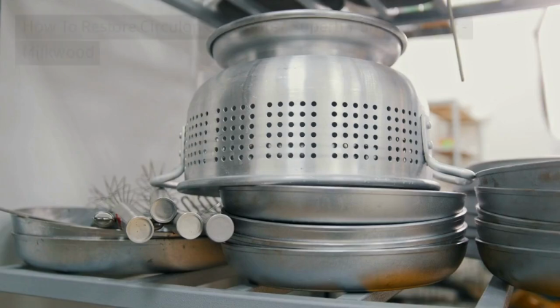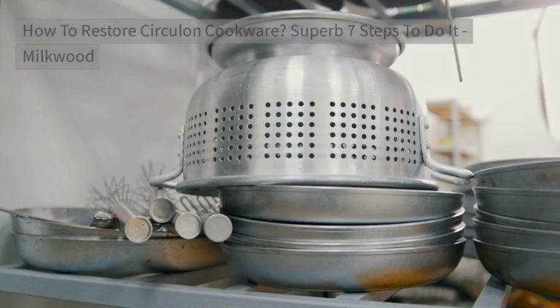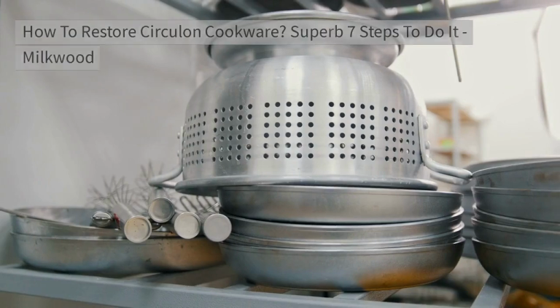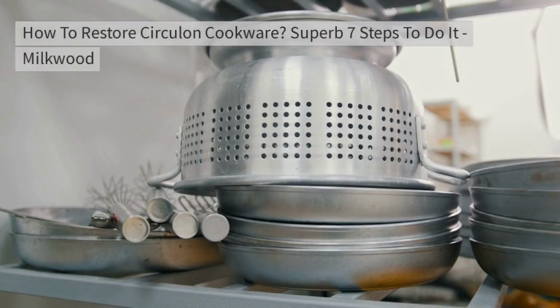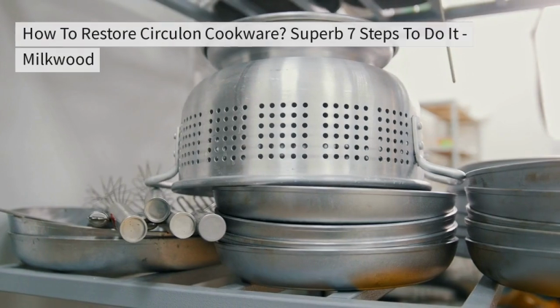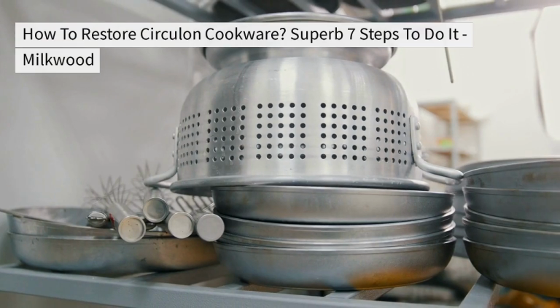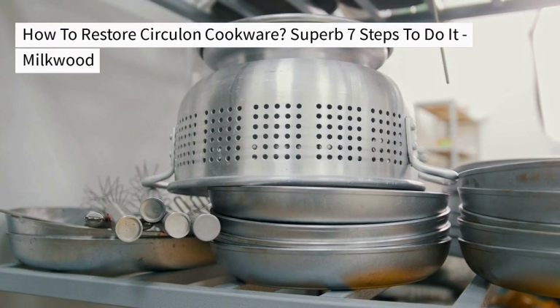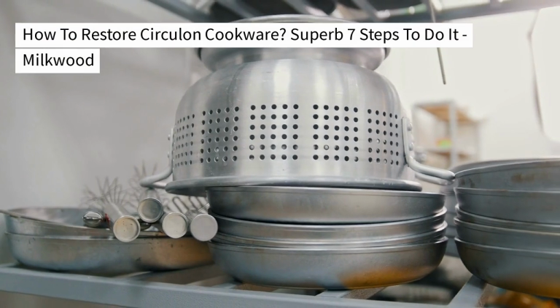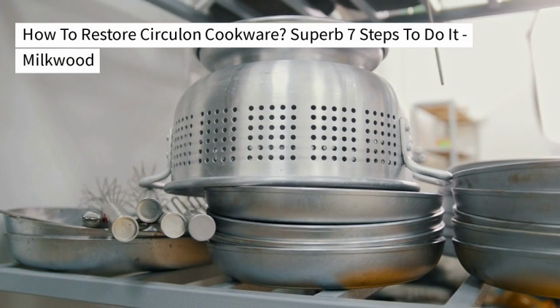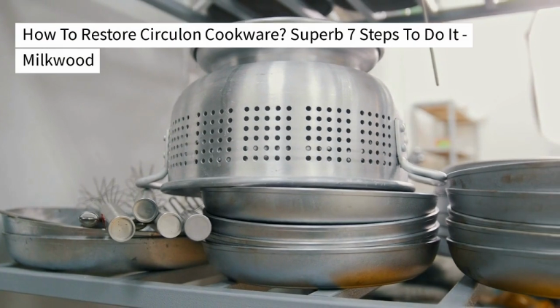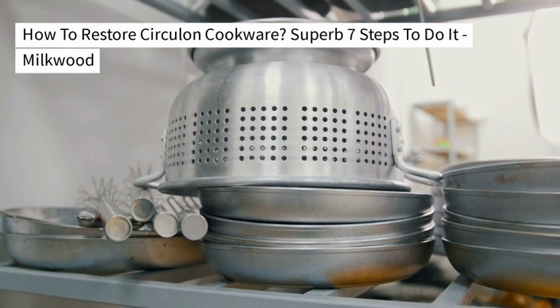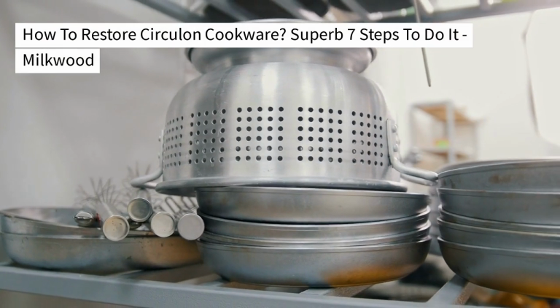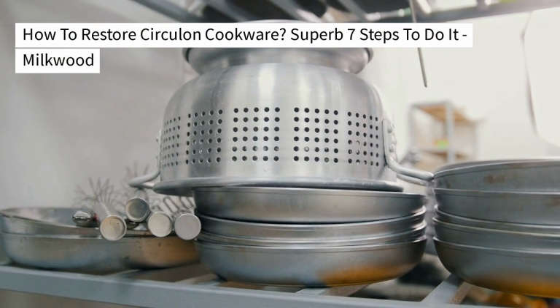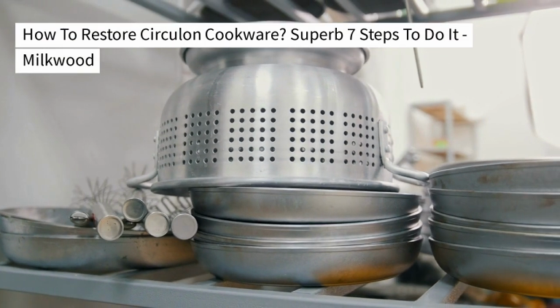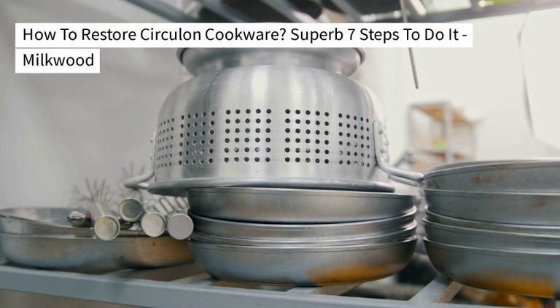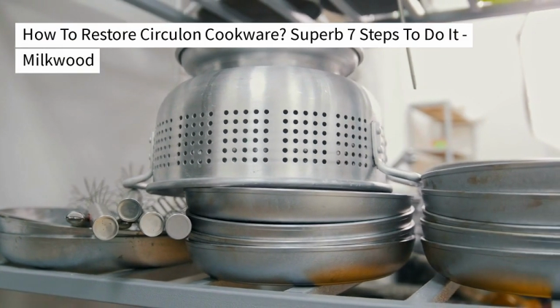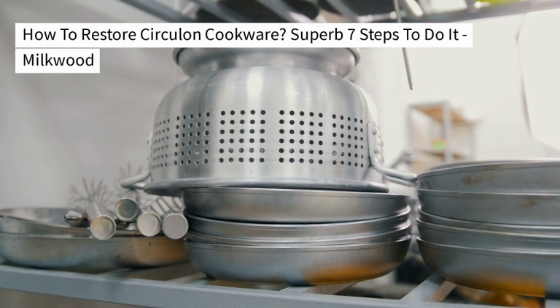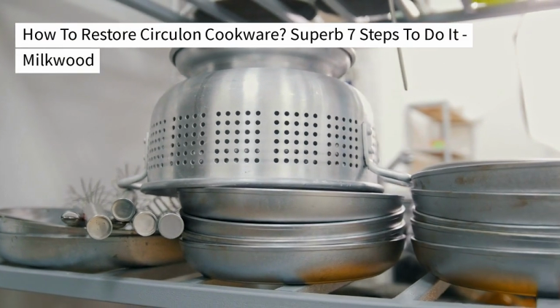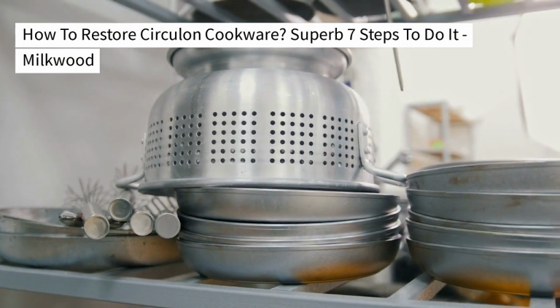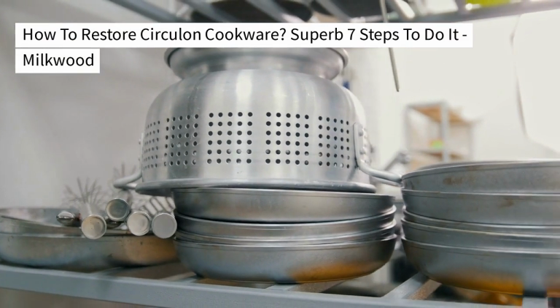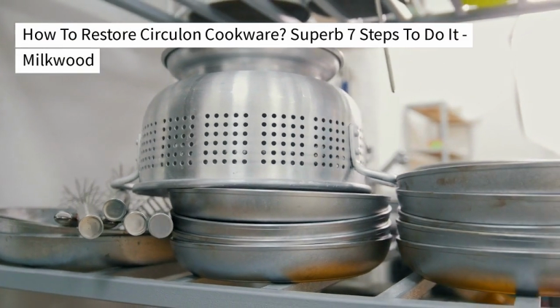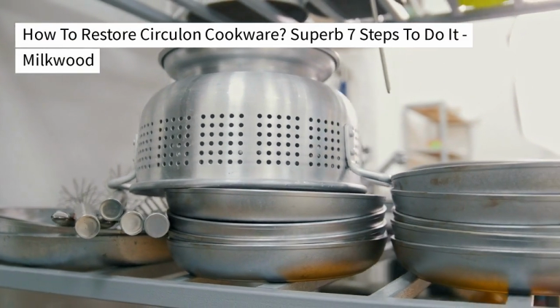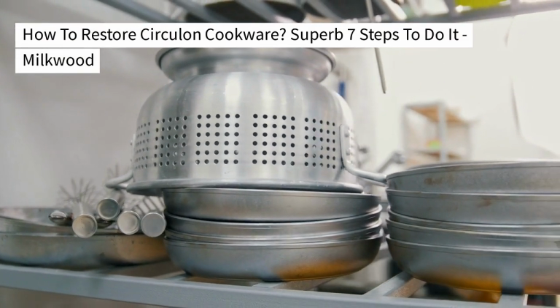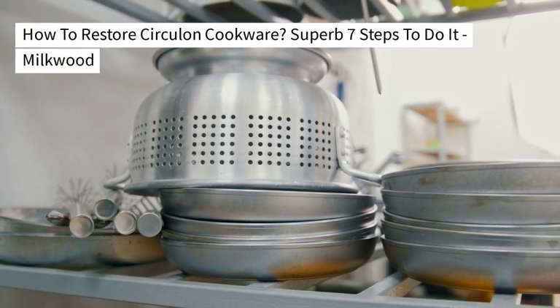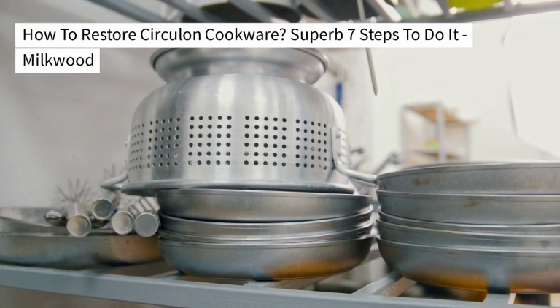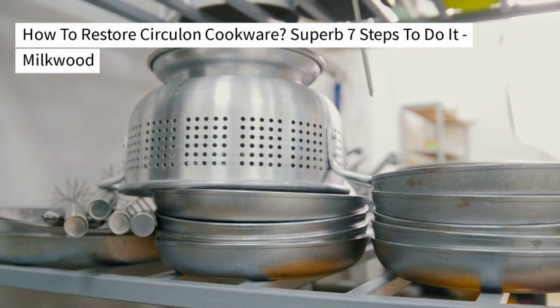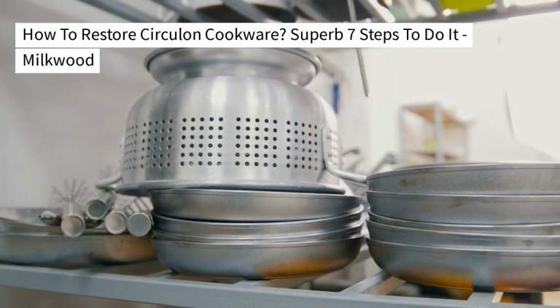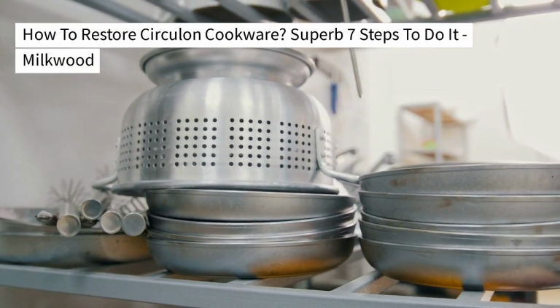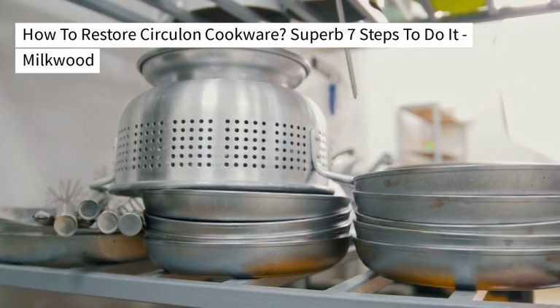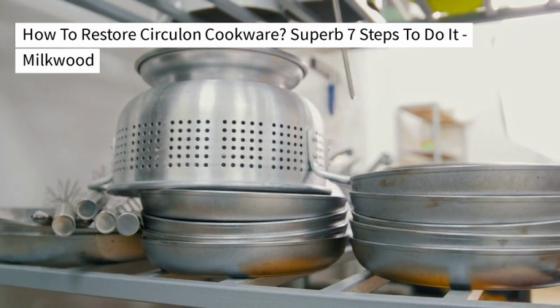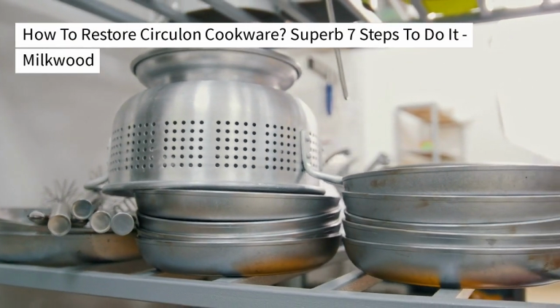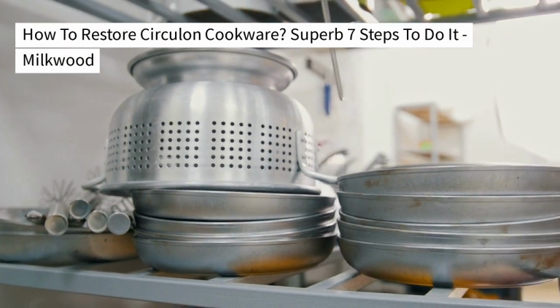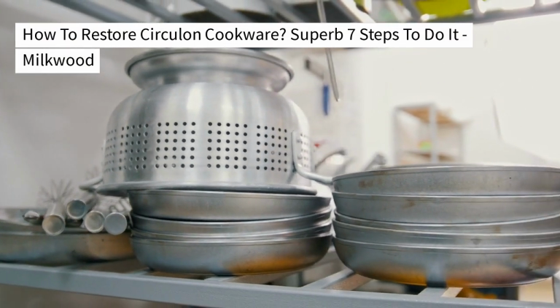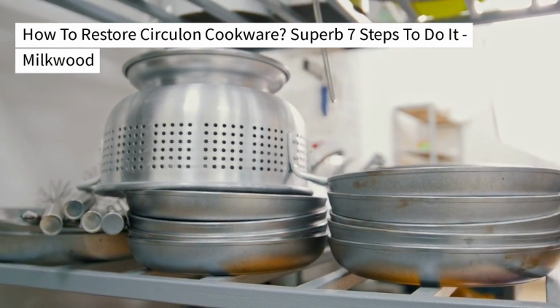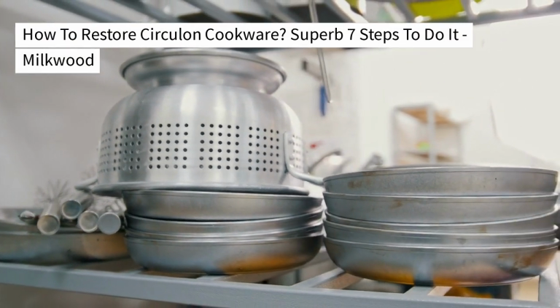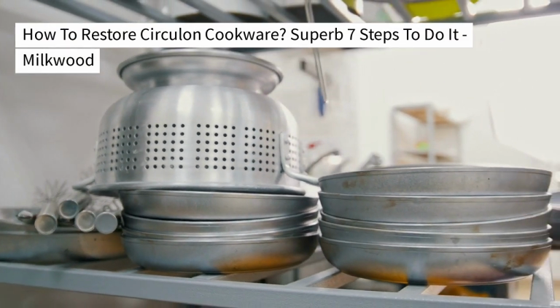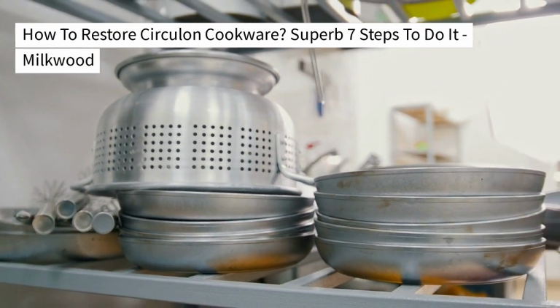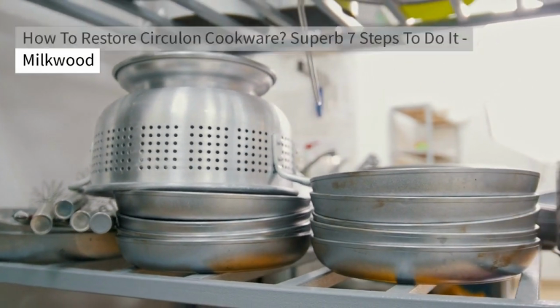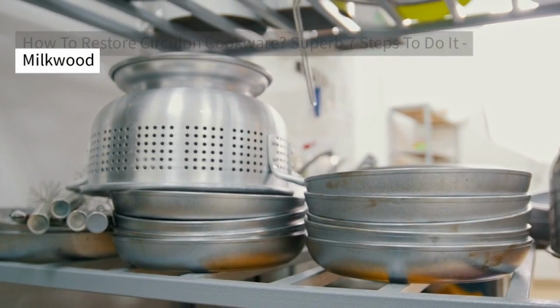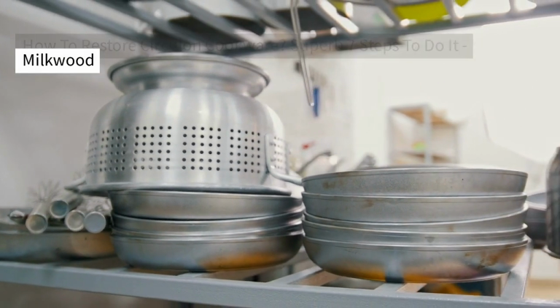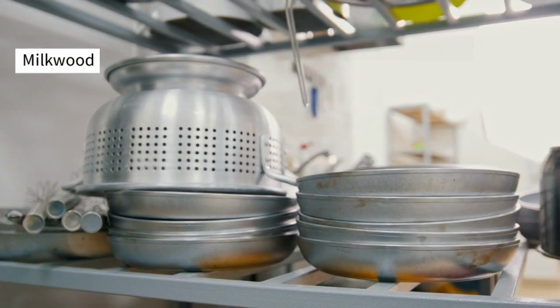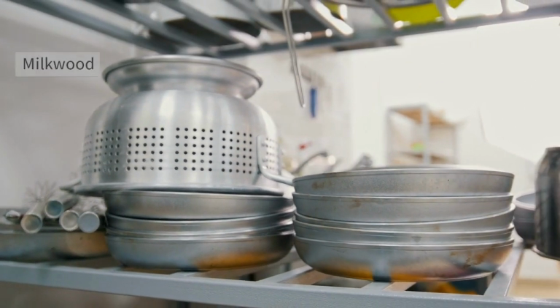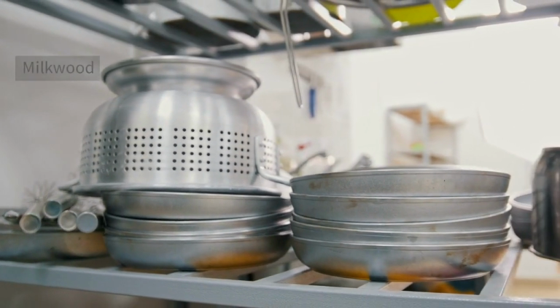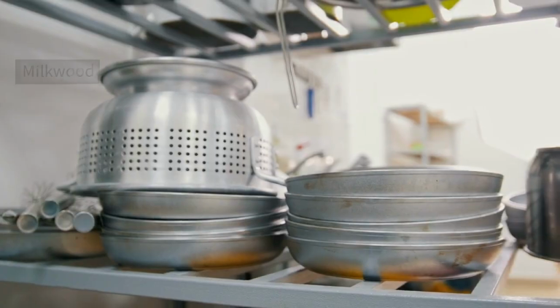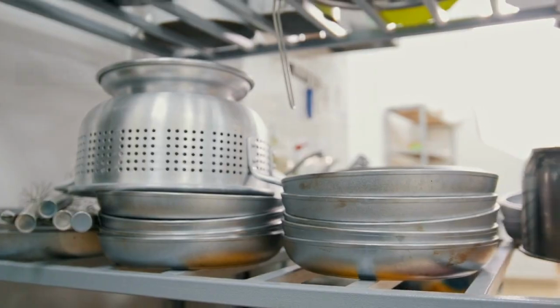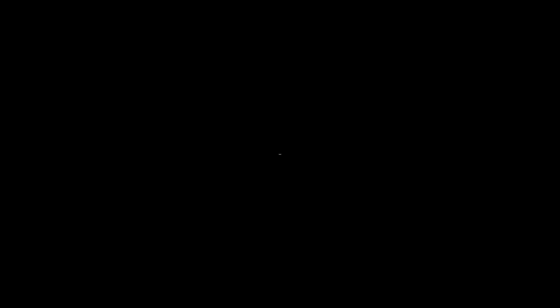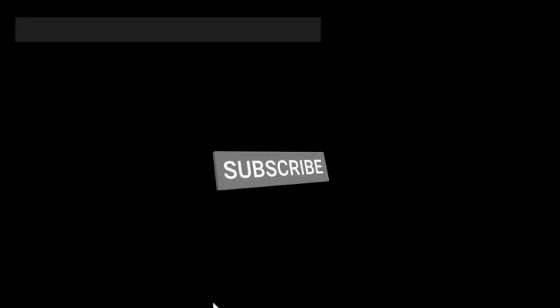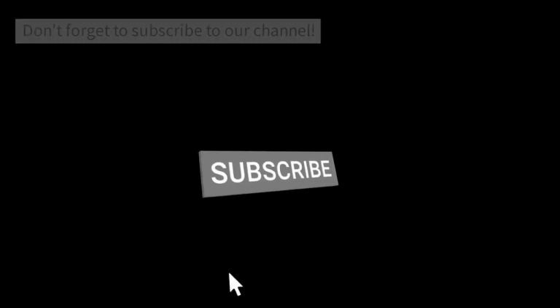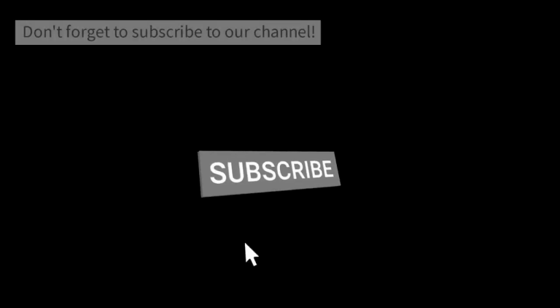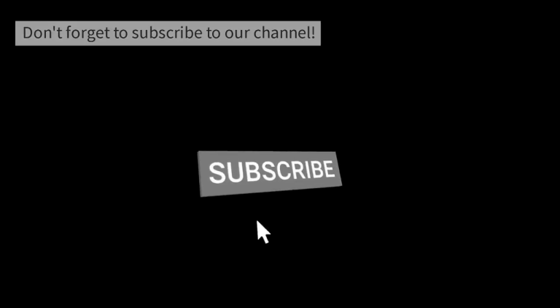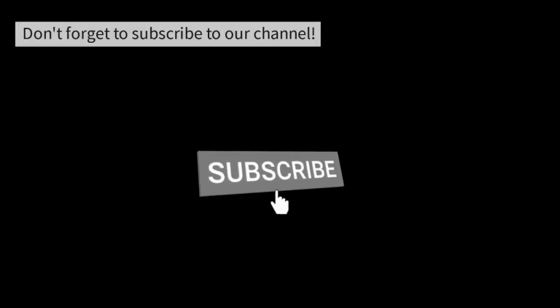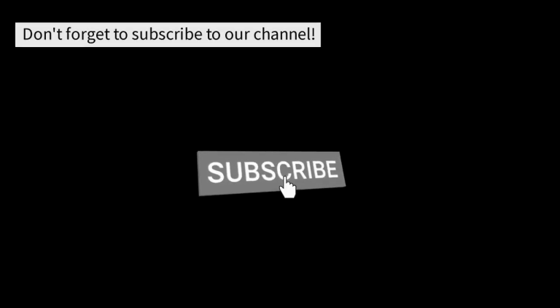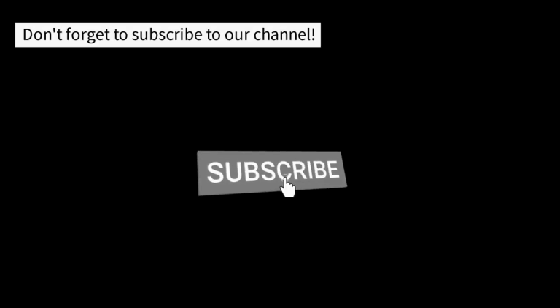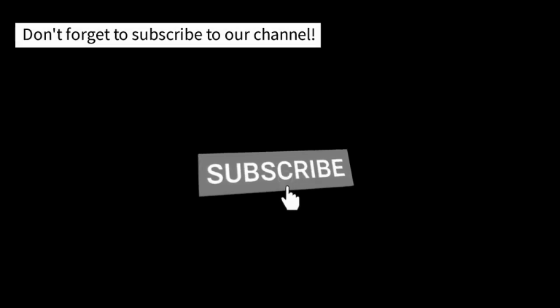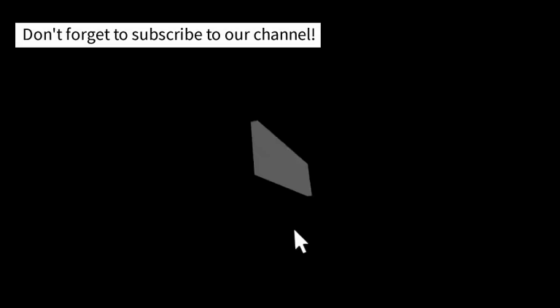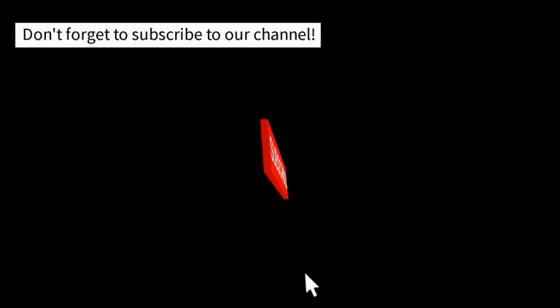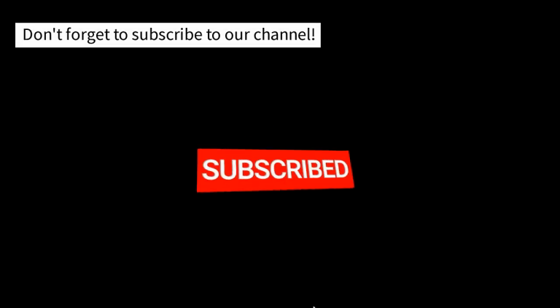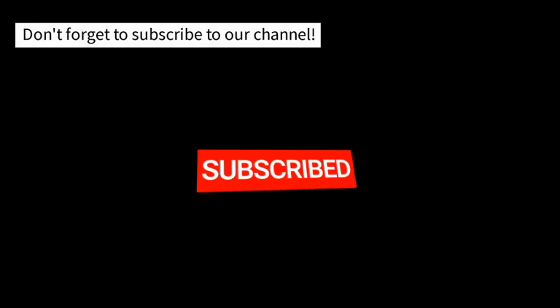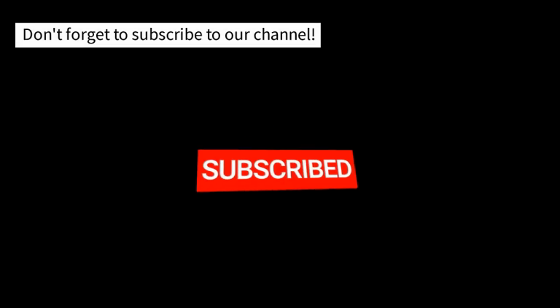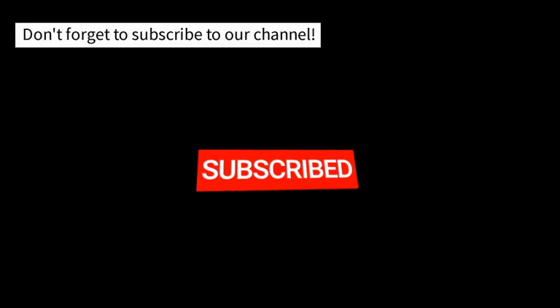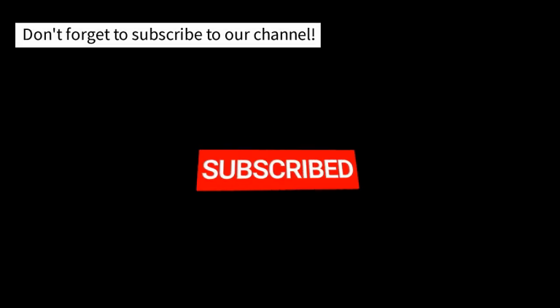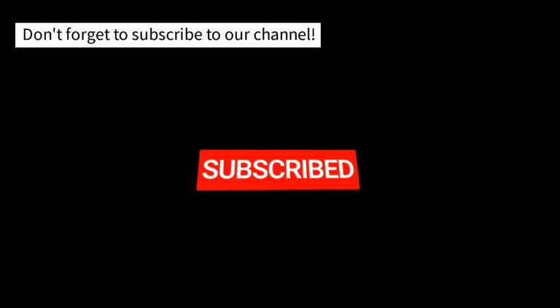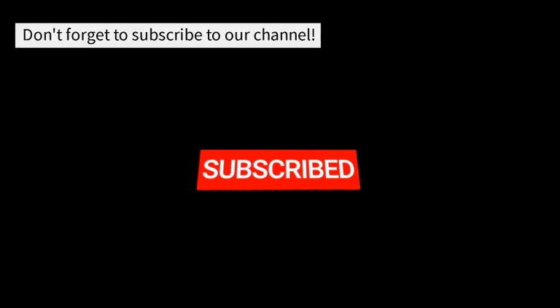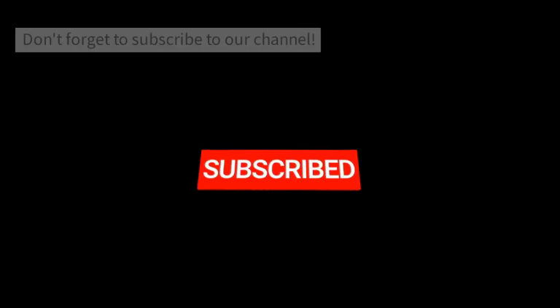How to restore circulon cookware — superb 7 steps to do it. Milkwood. Don't forget to subscribe to our channel.